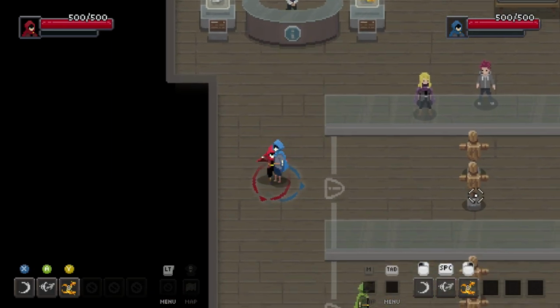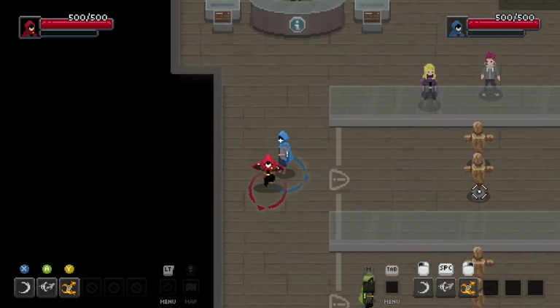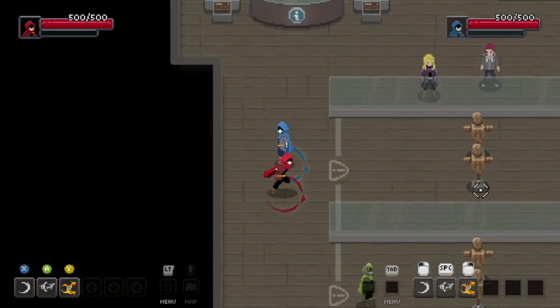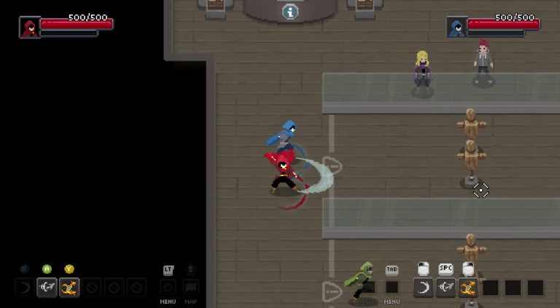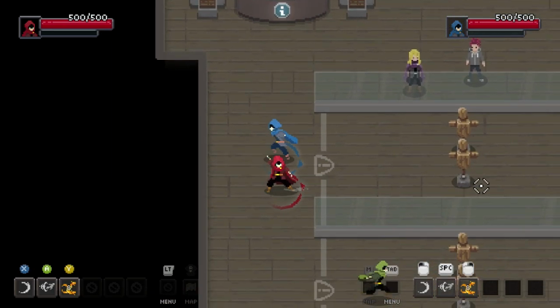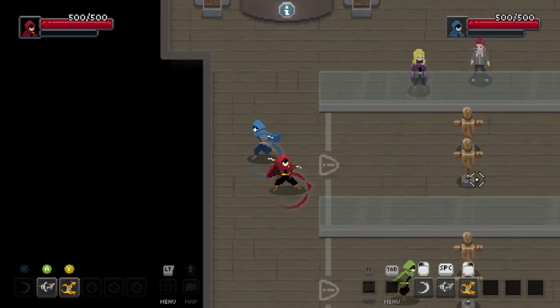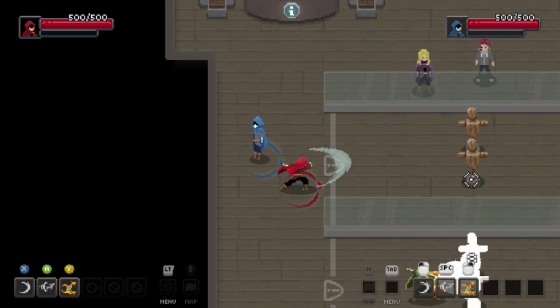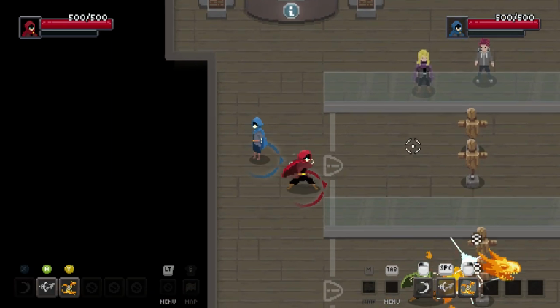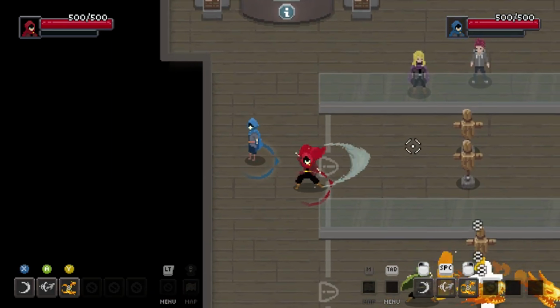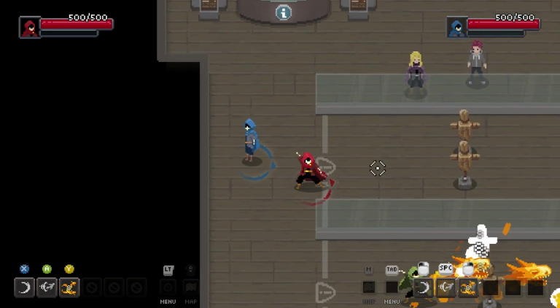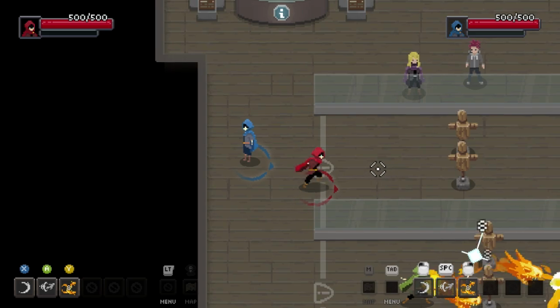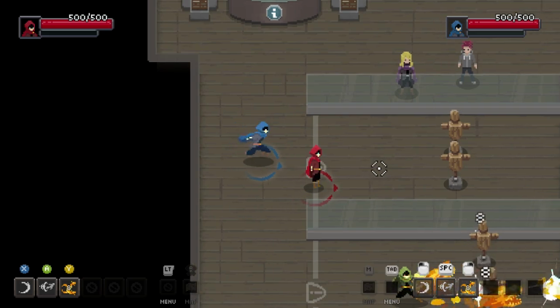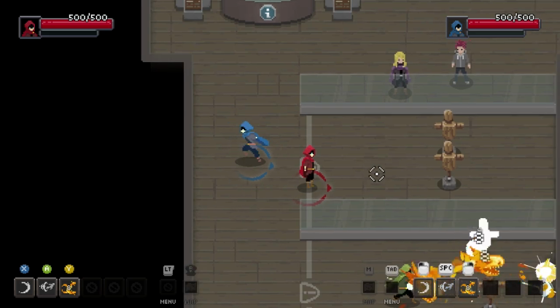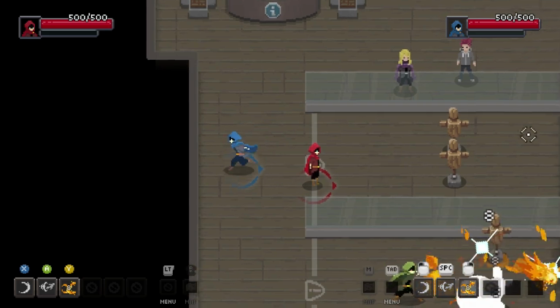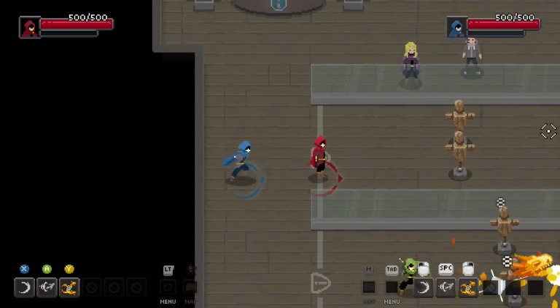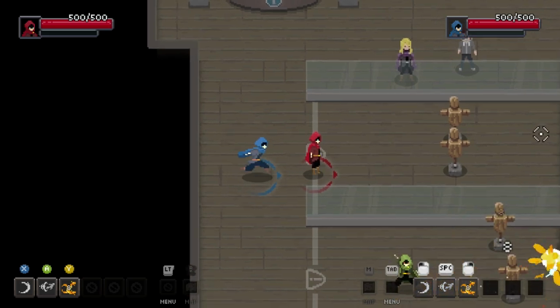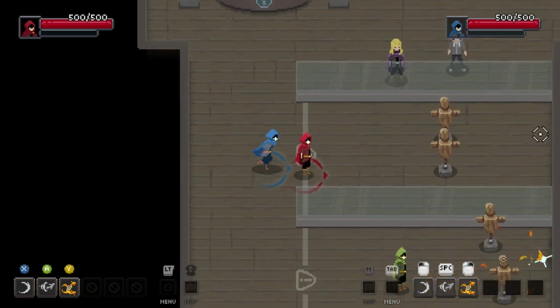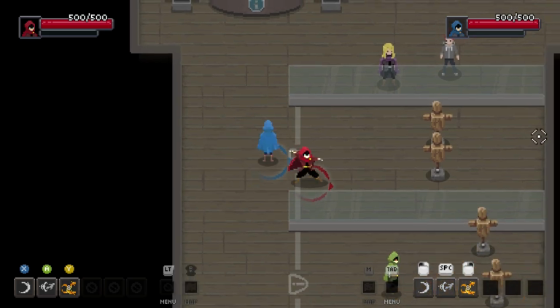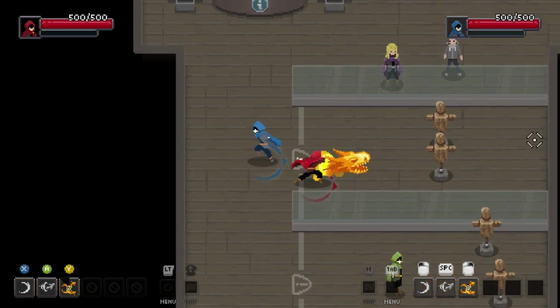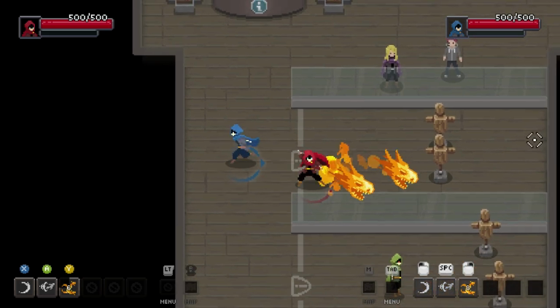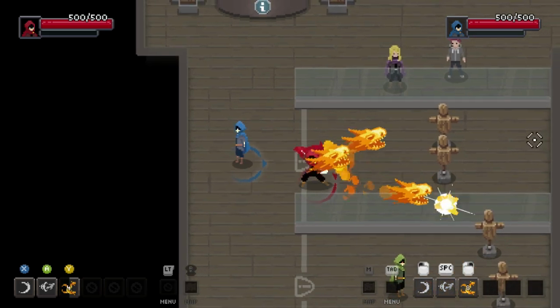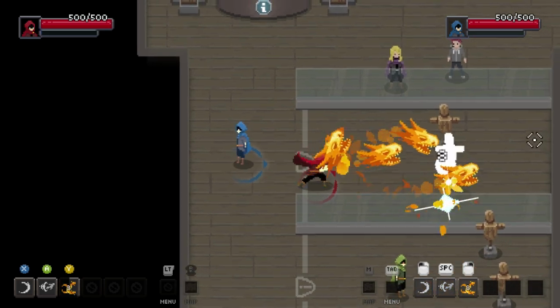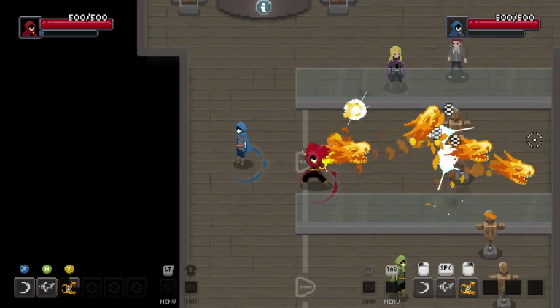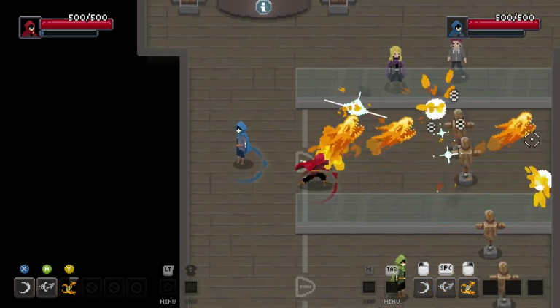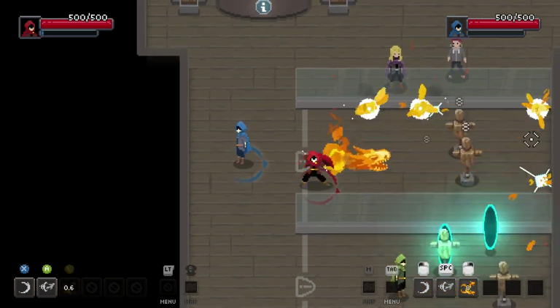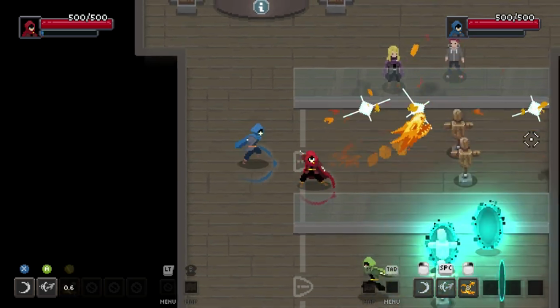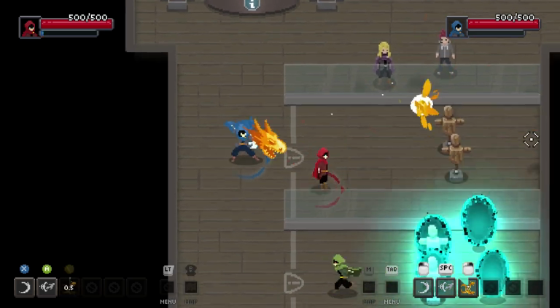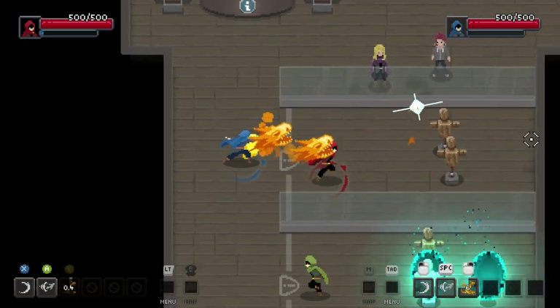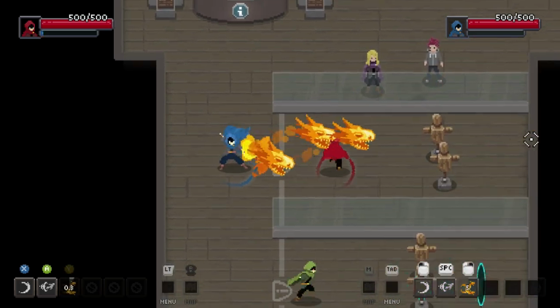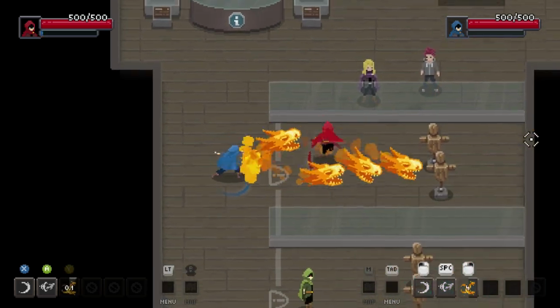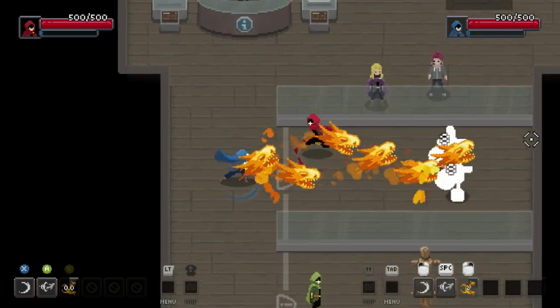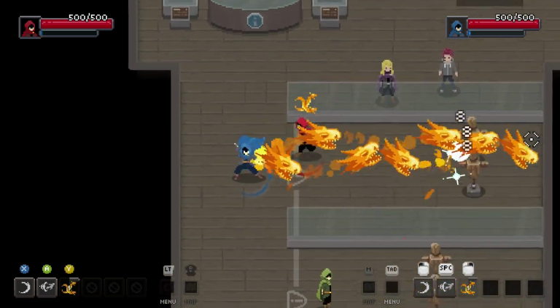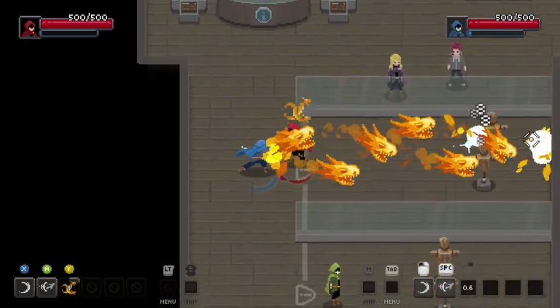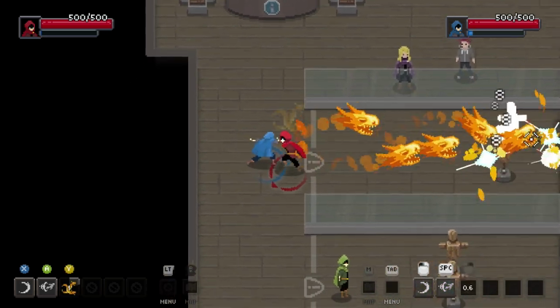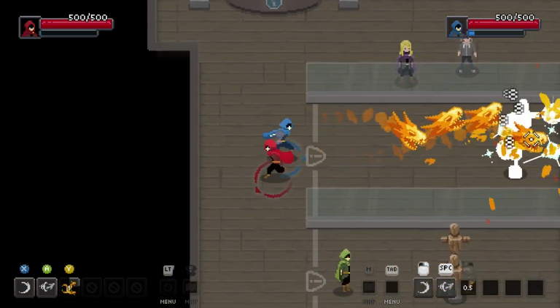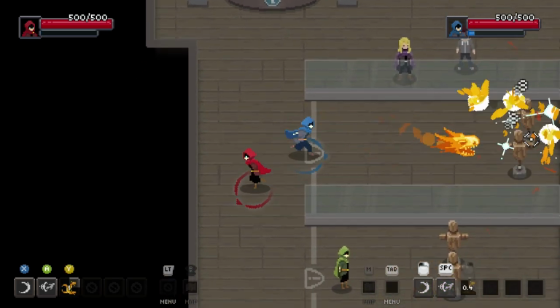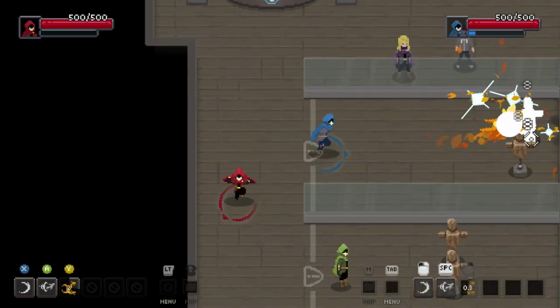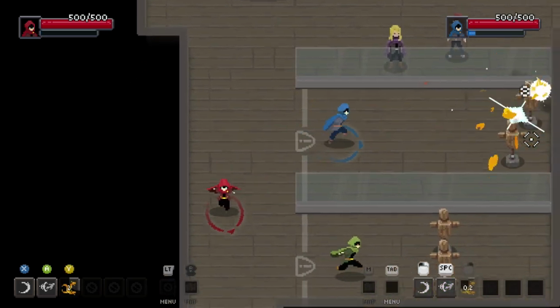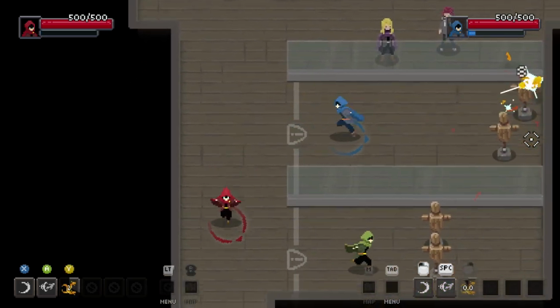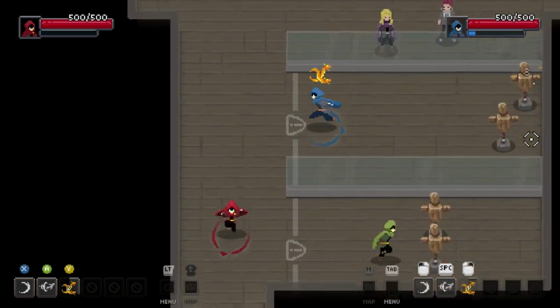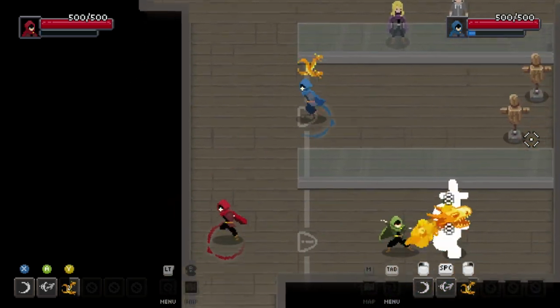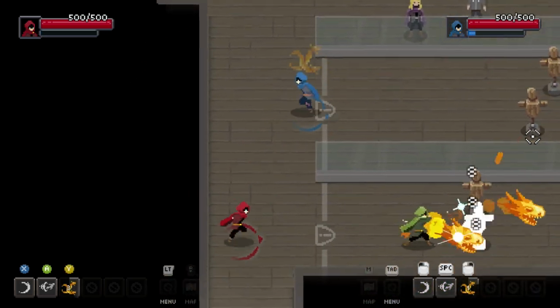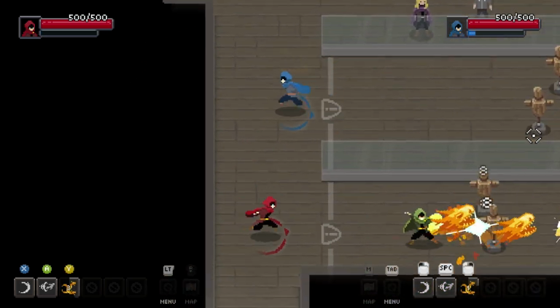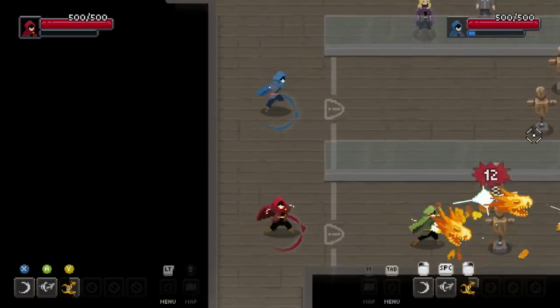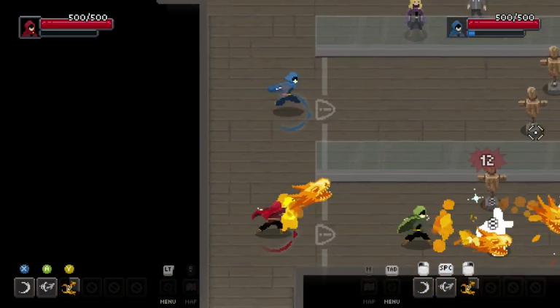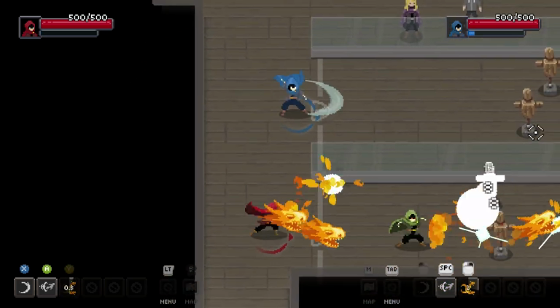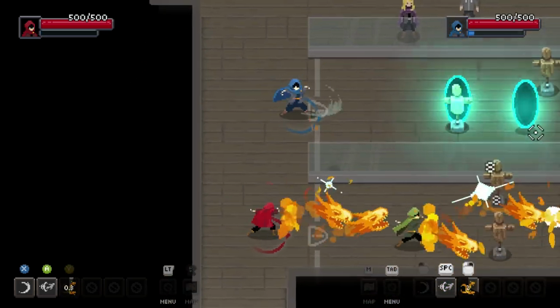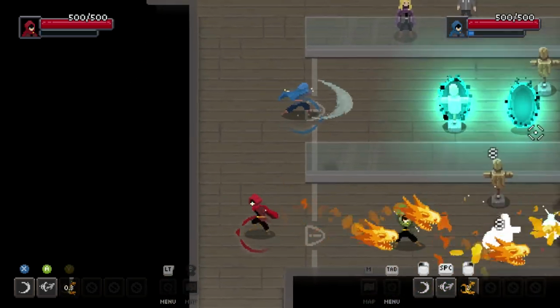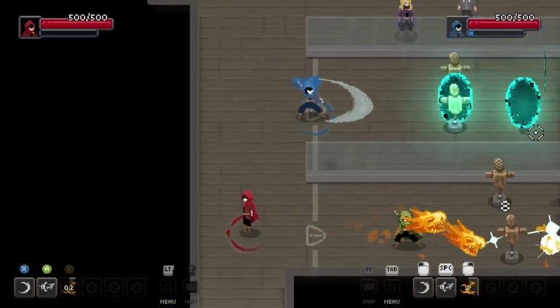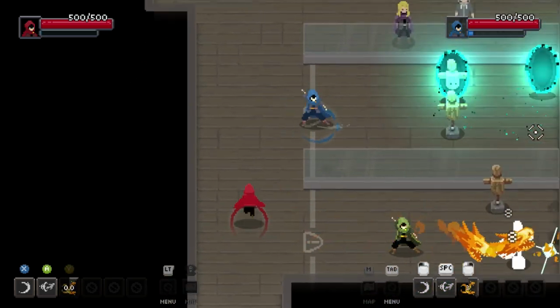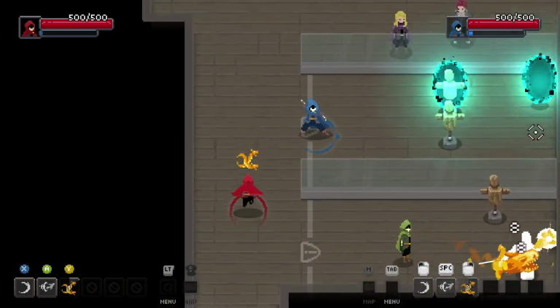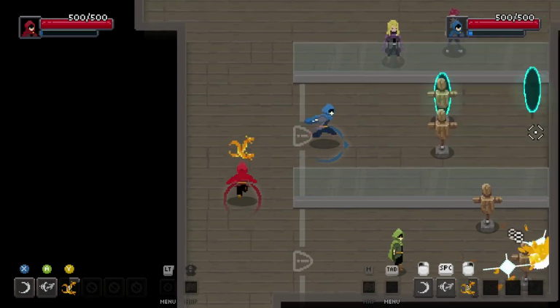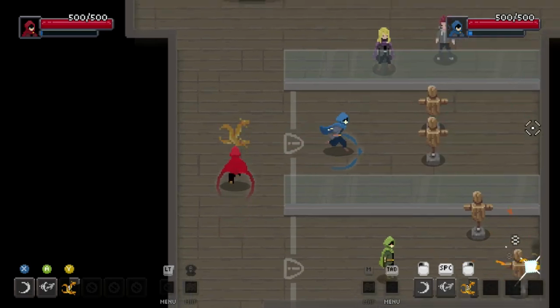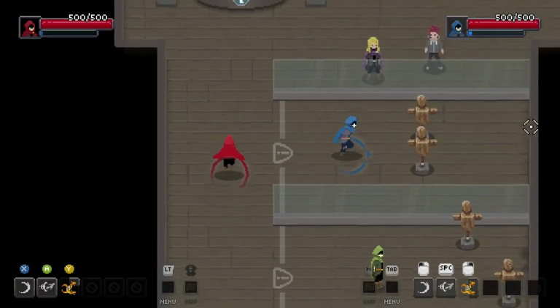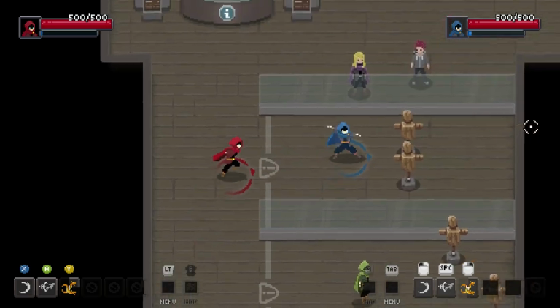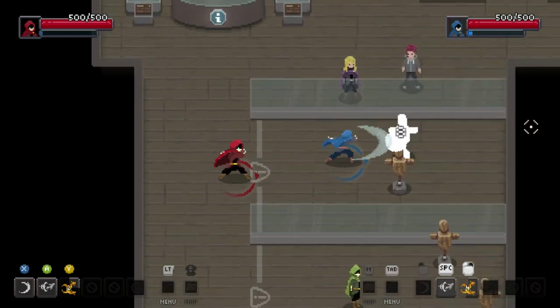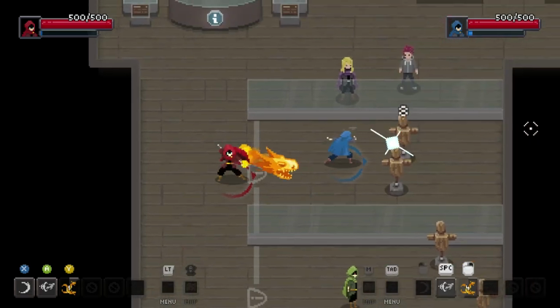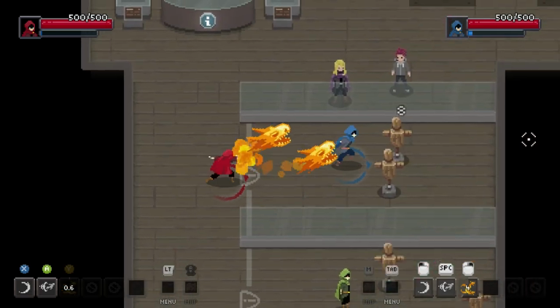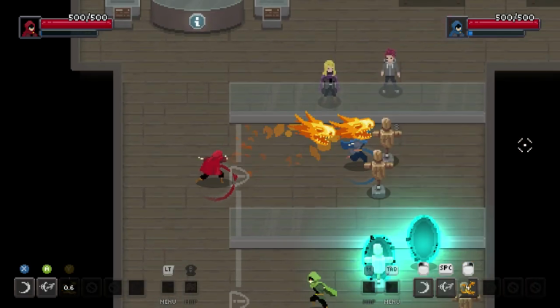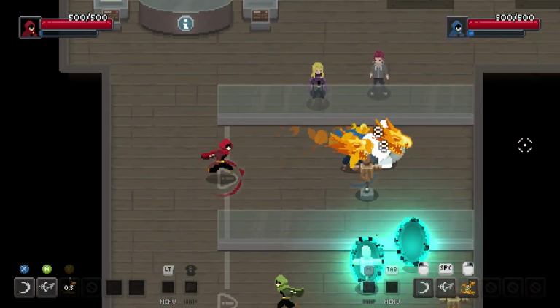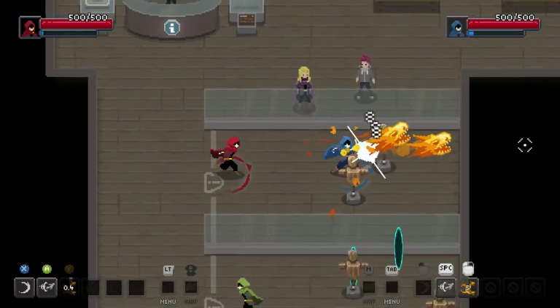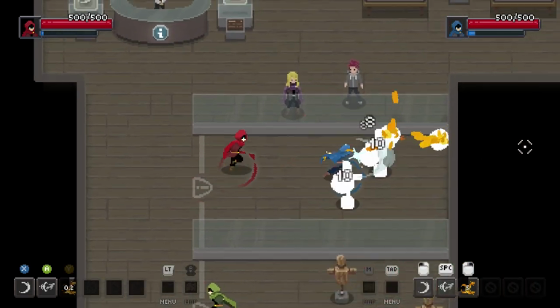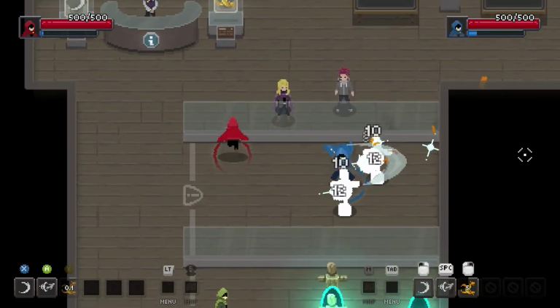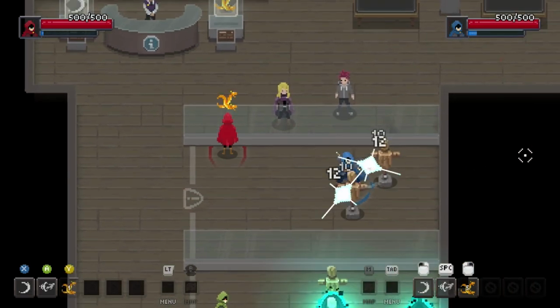So this is where we'll get our first ability. Right click does that, and left click is your basic attack.